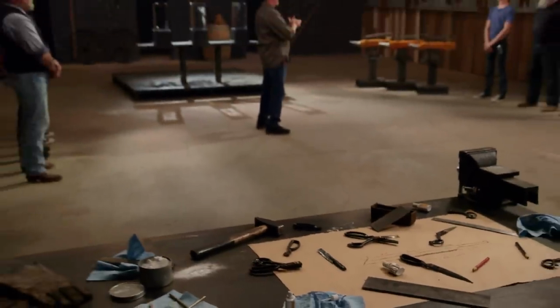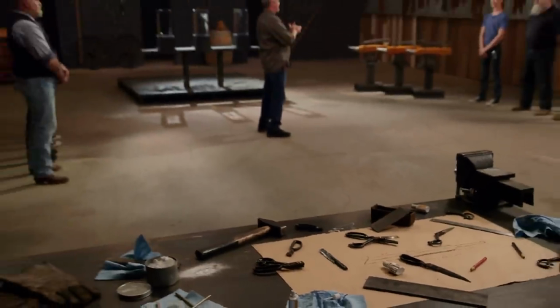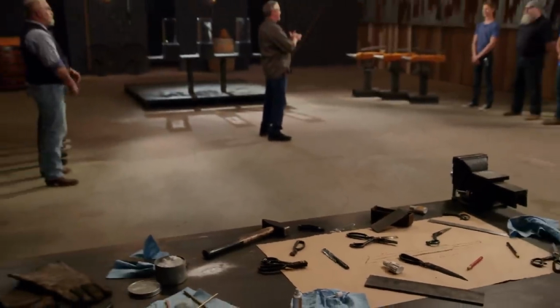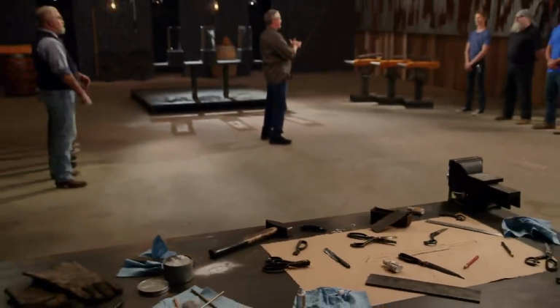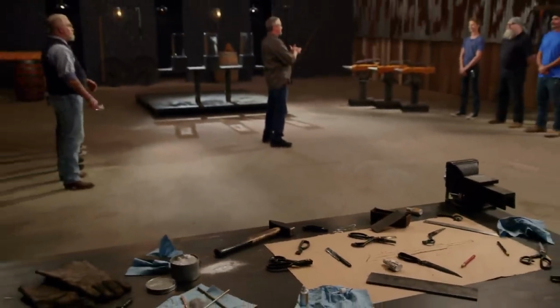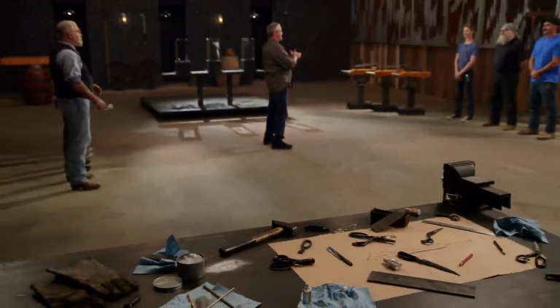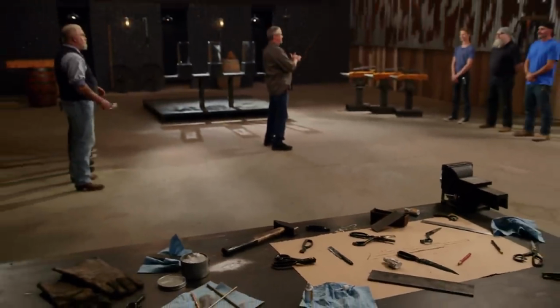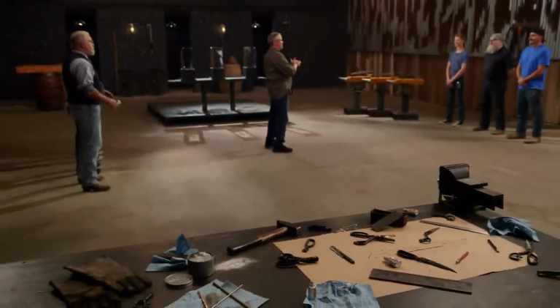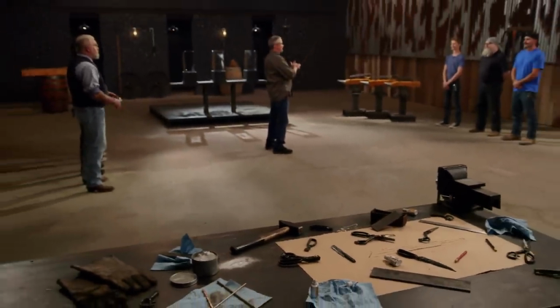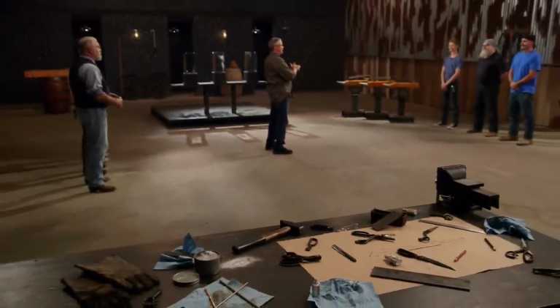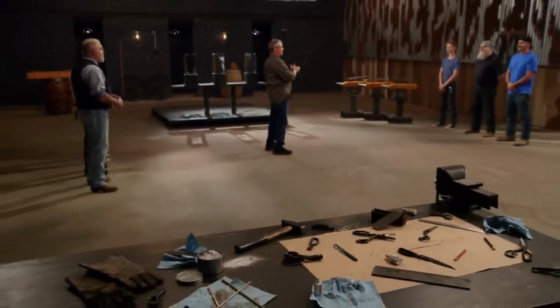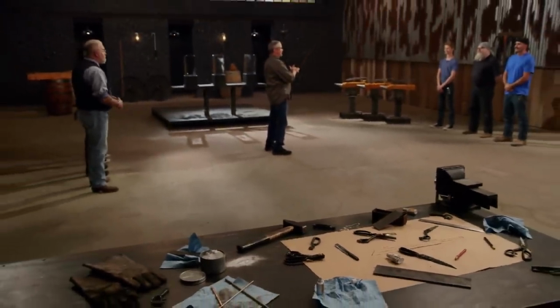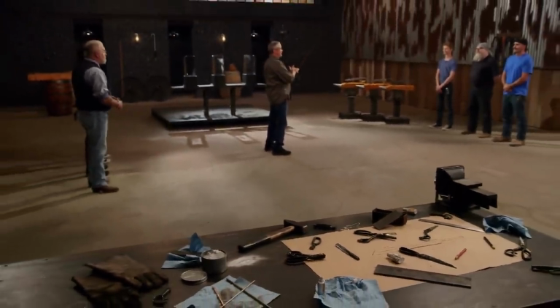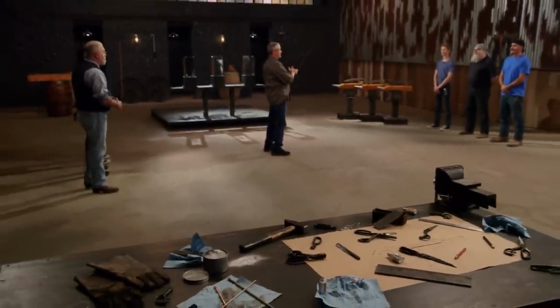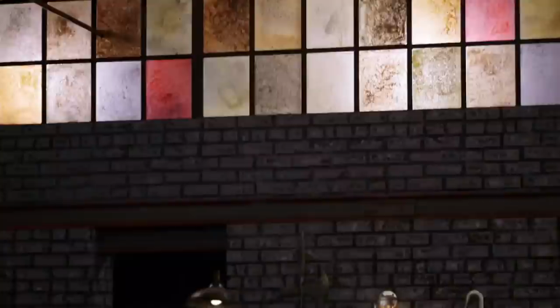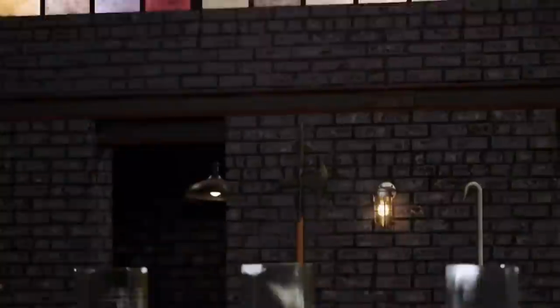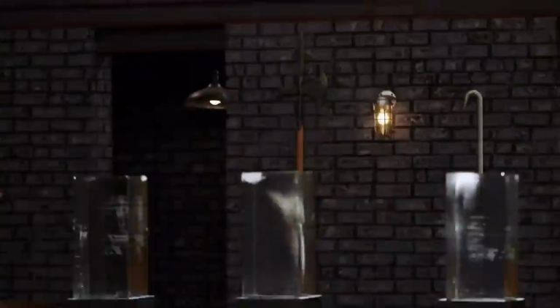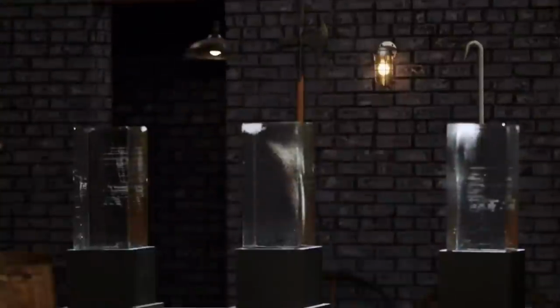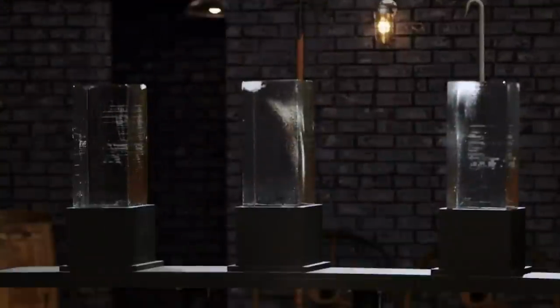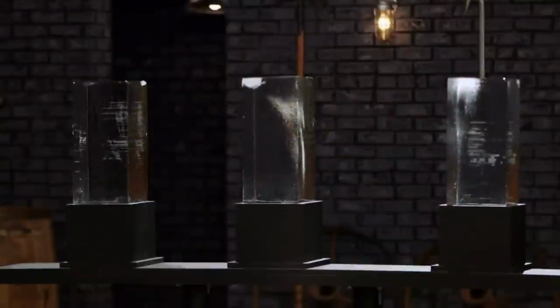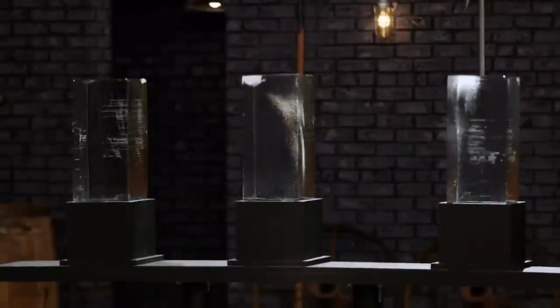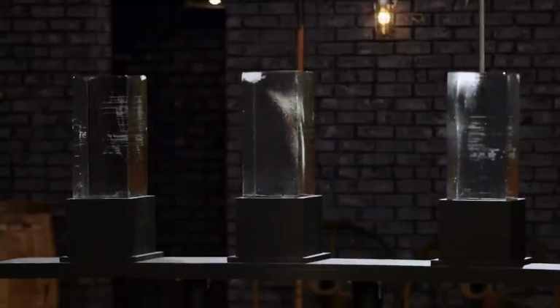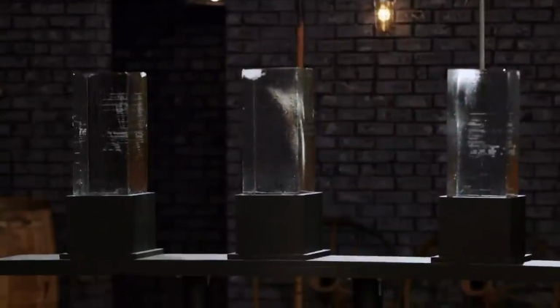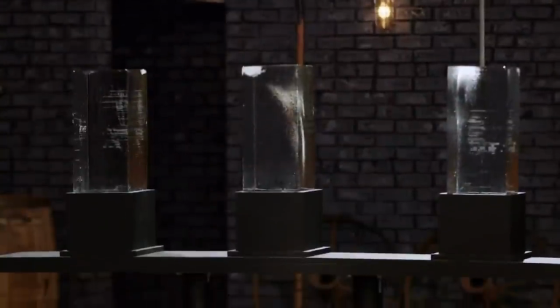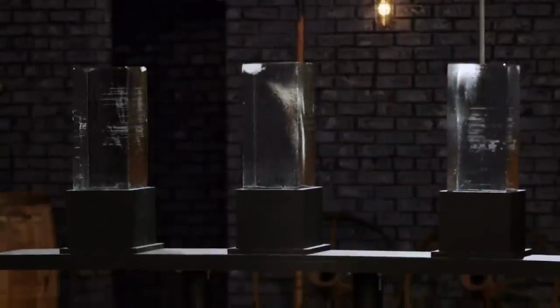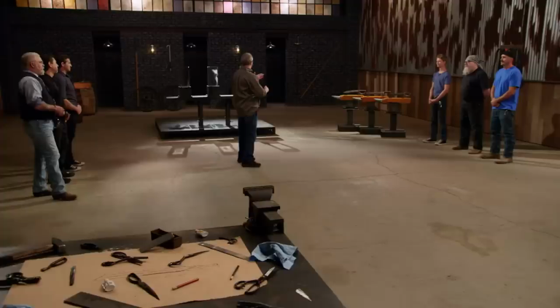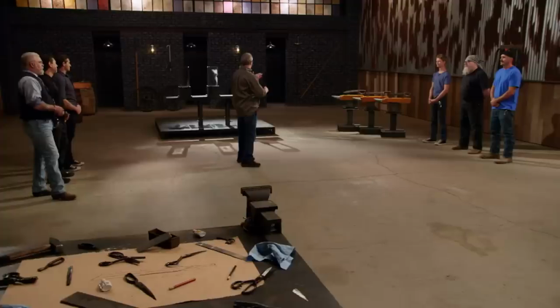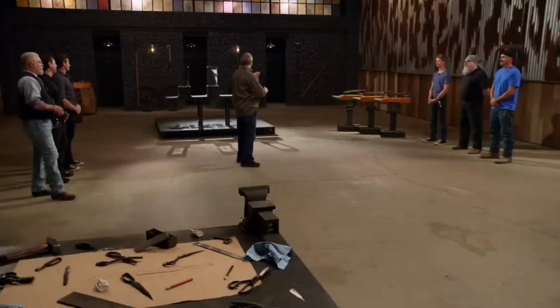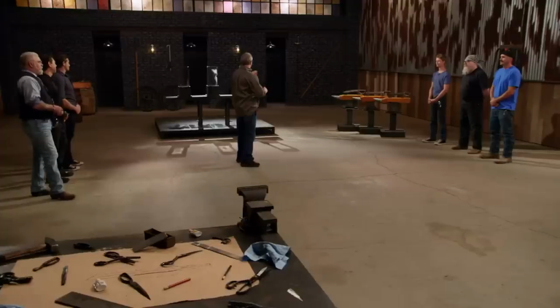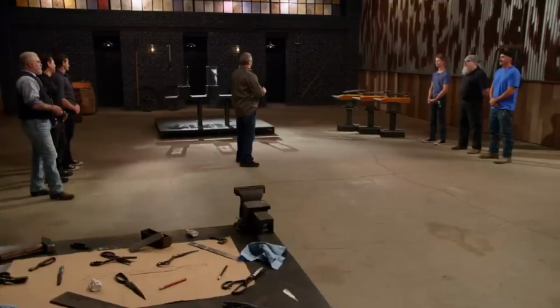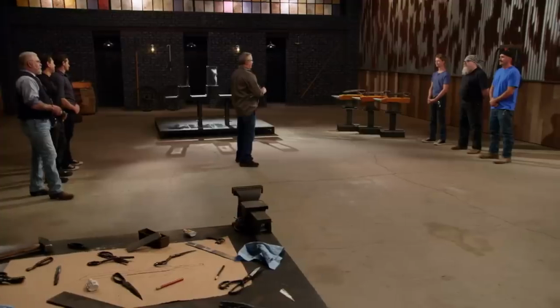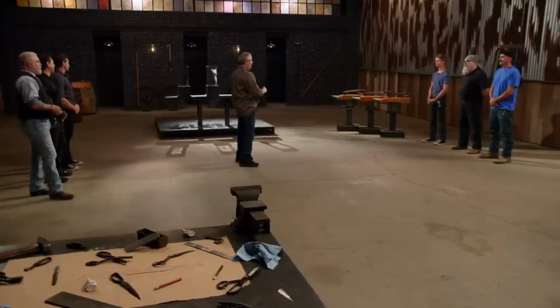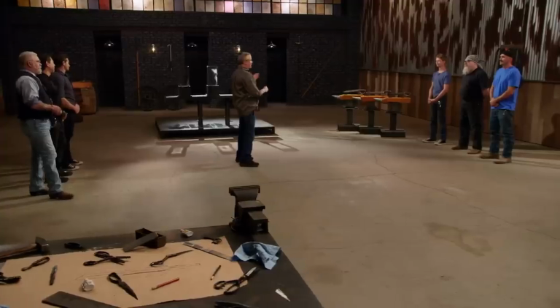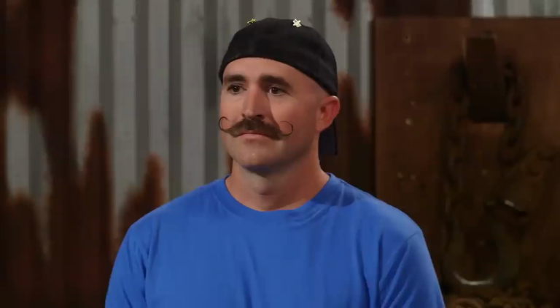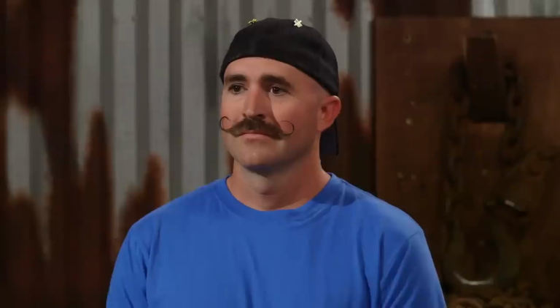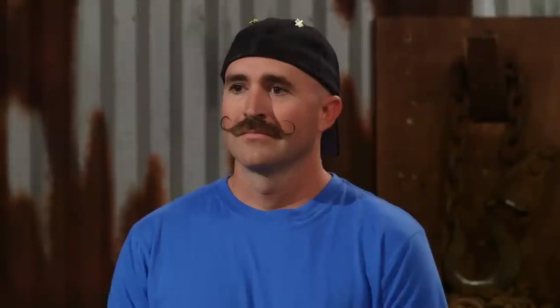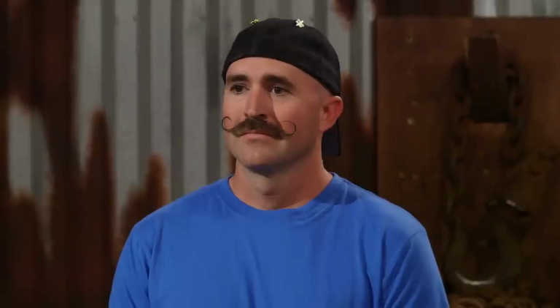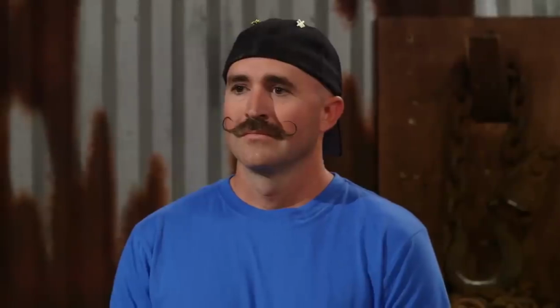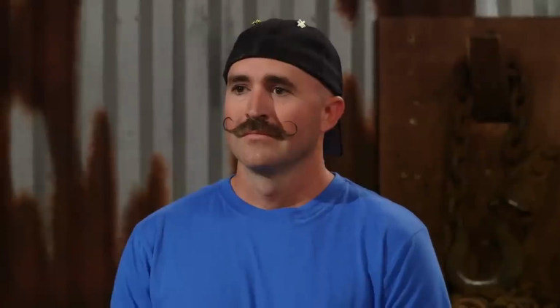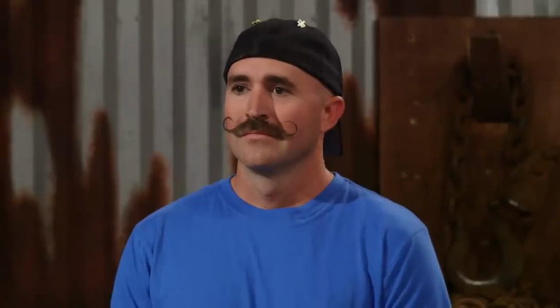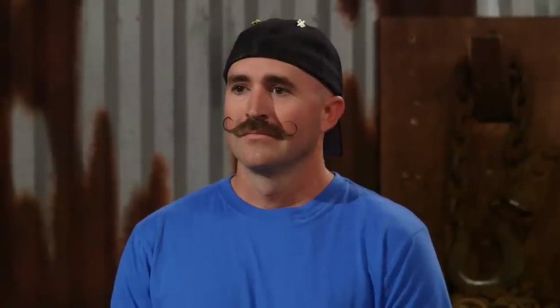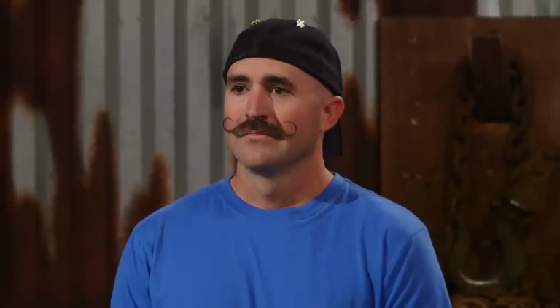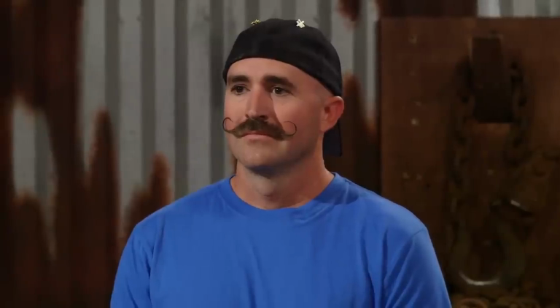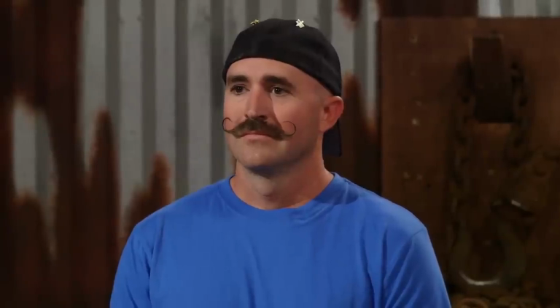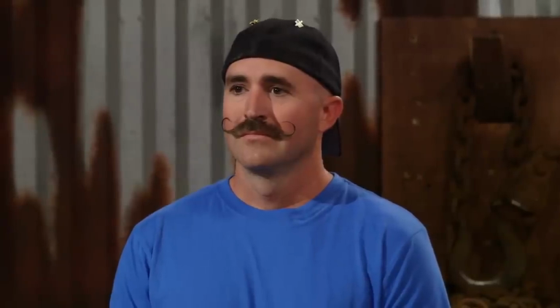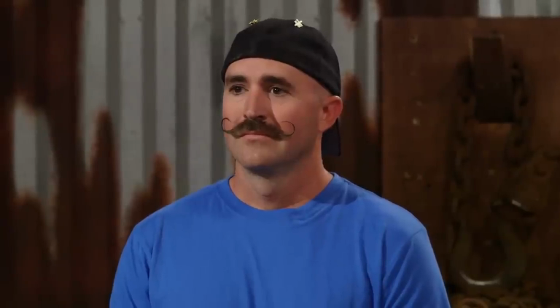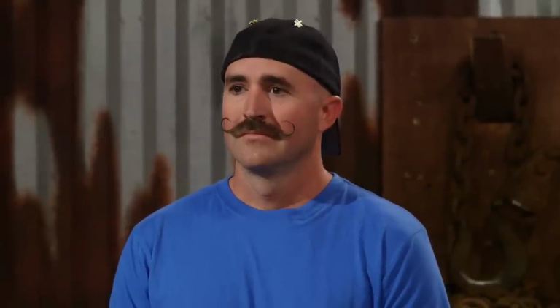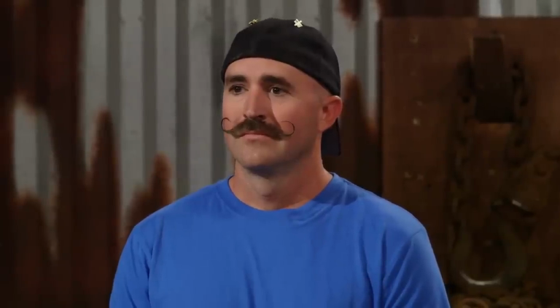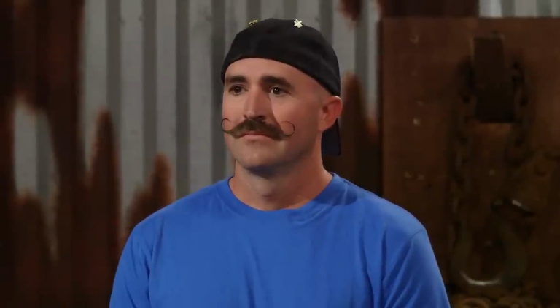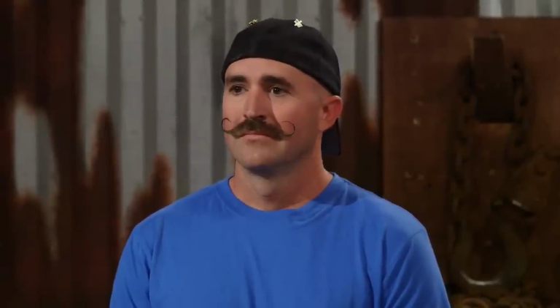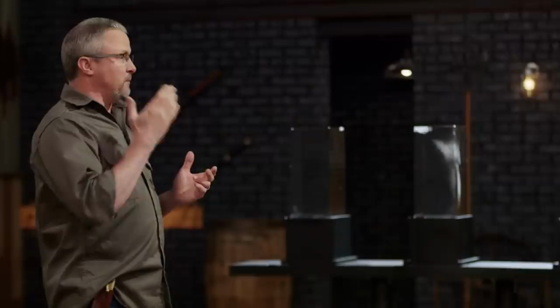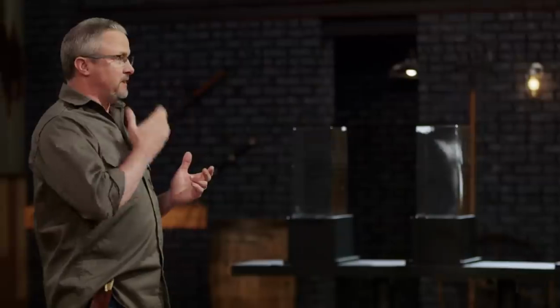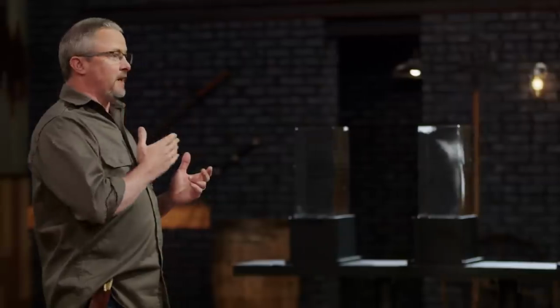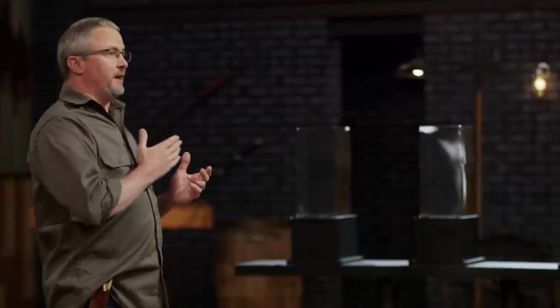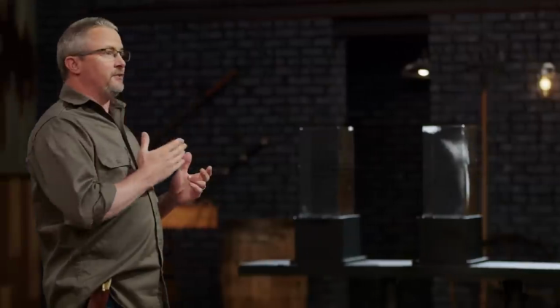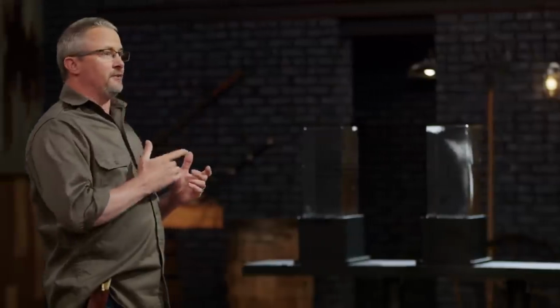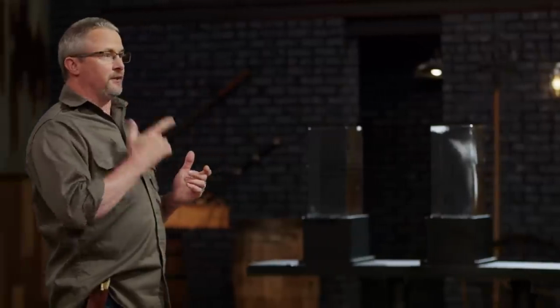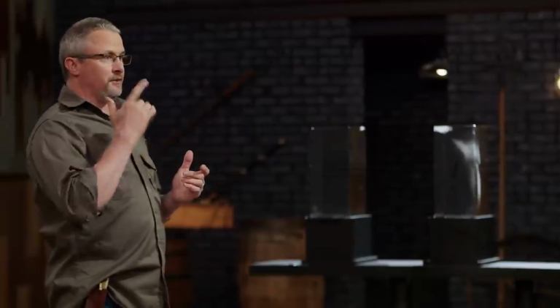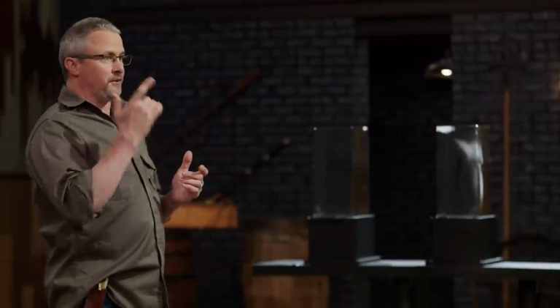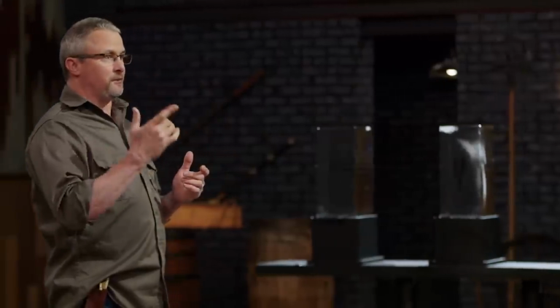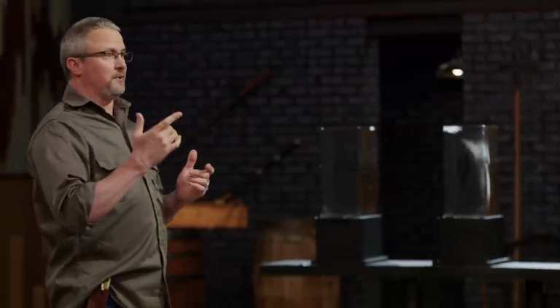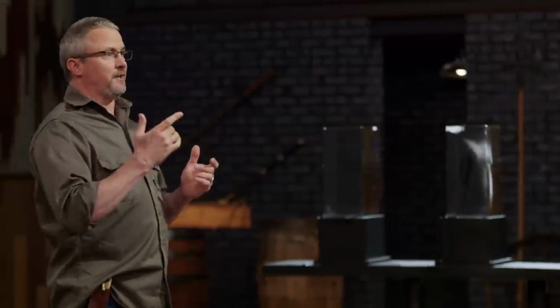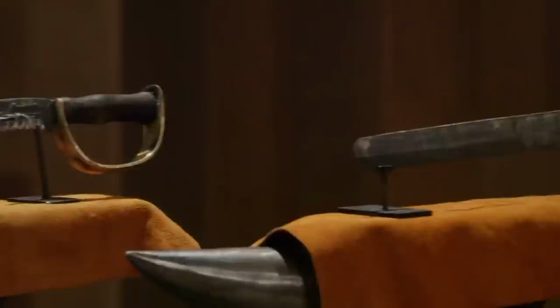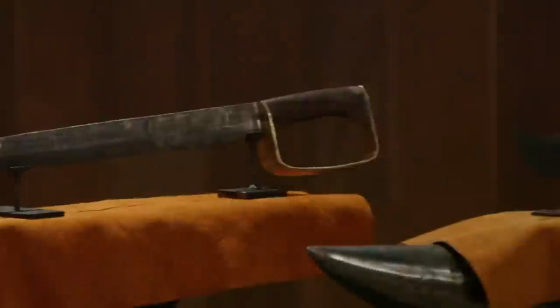Bladesmiths, welcome to our strength test. What your blades do to the ice, I don't really care. I want to see what the ice is going to do to your blades.